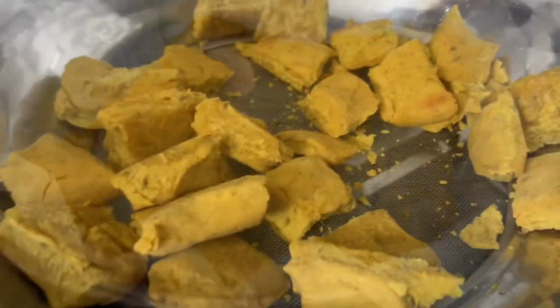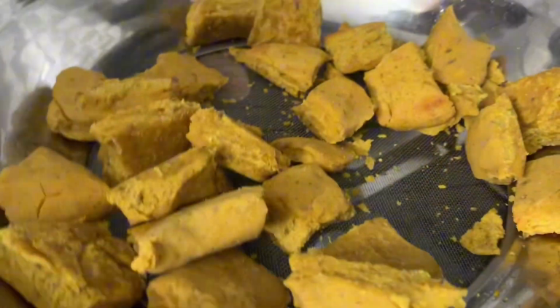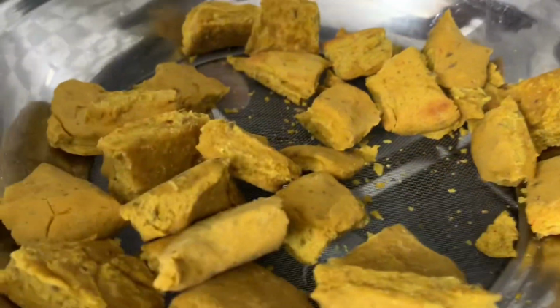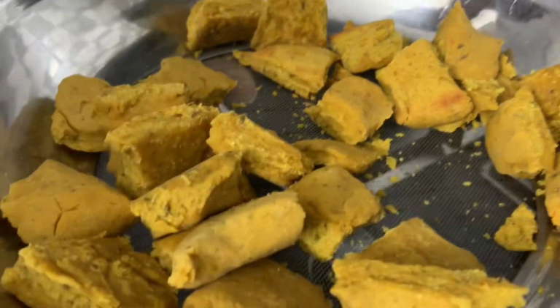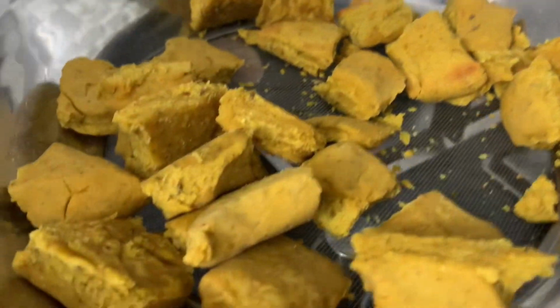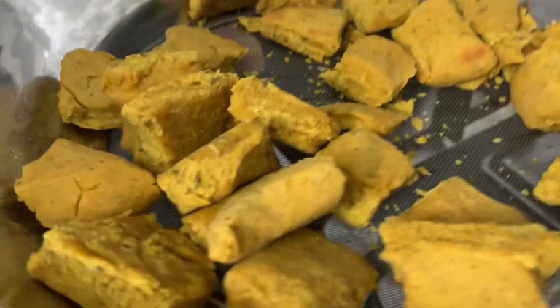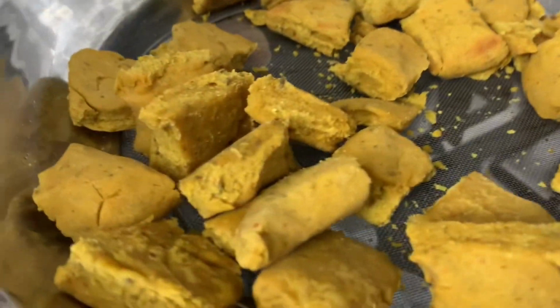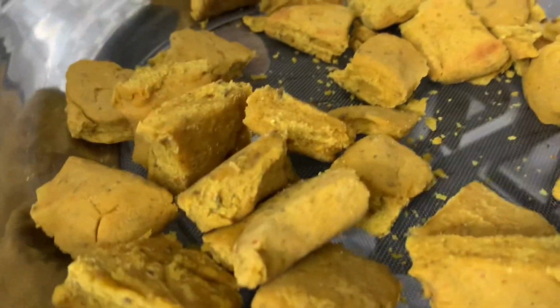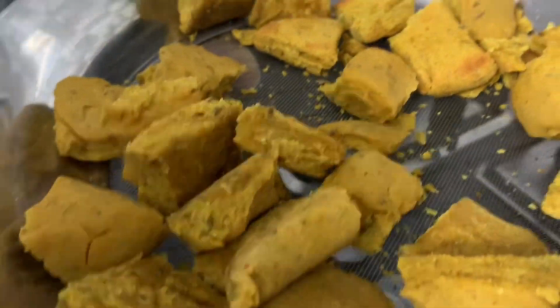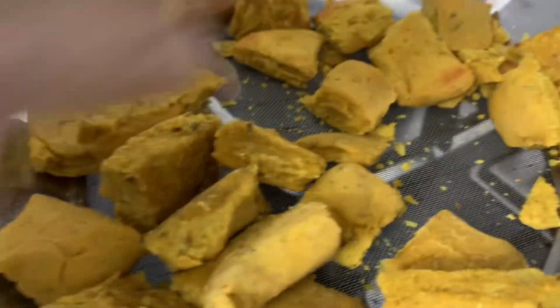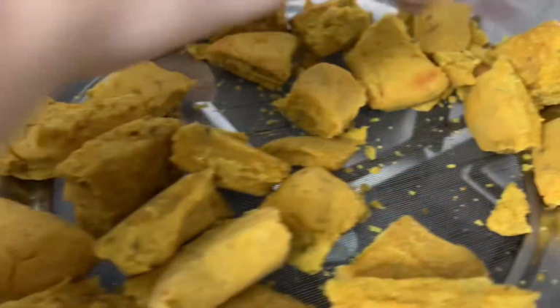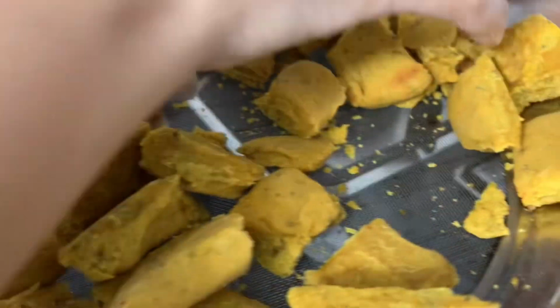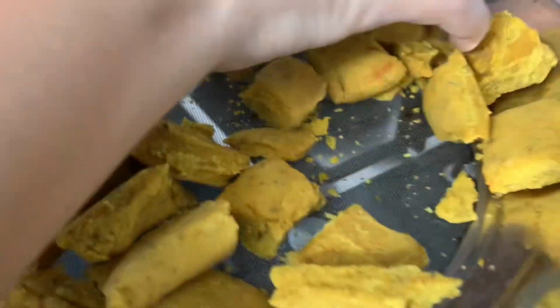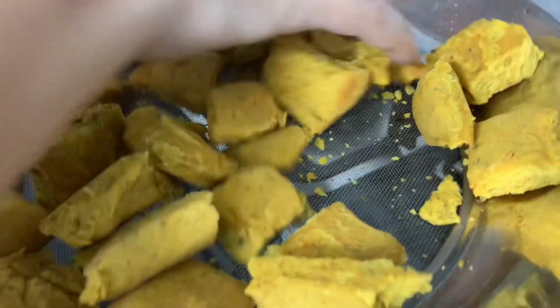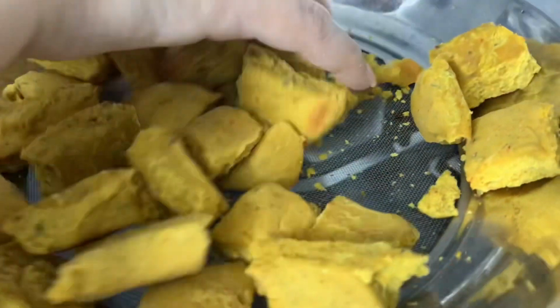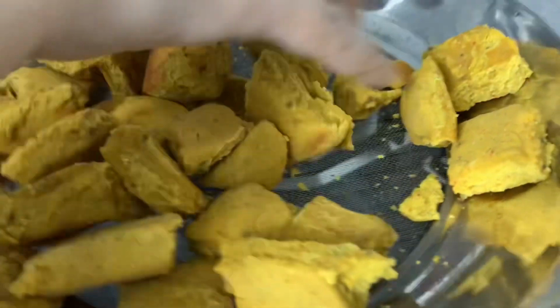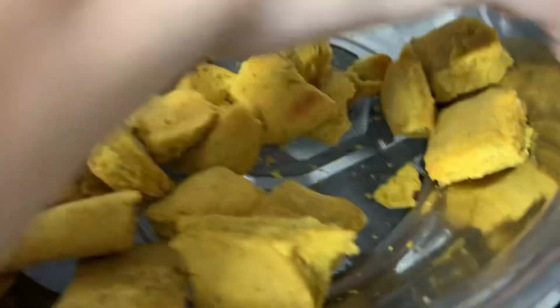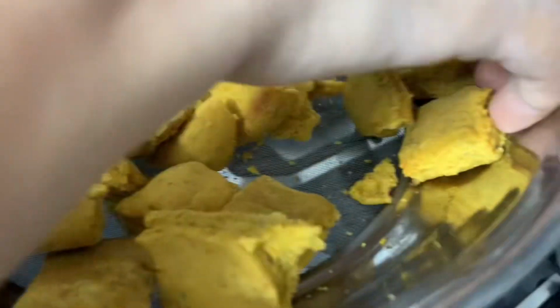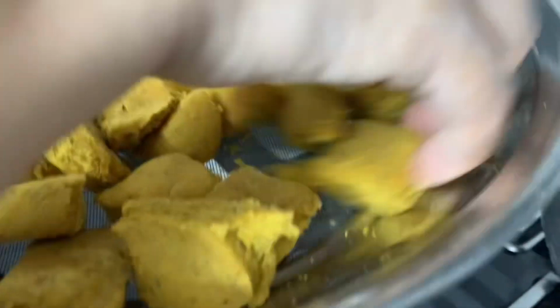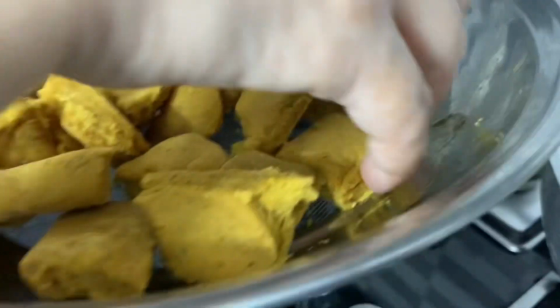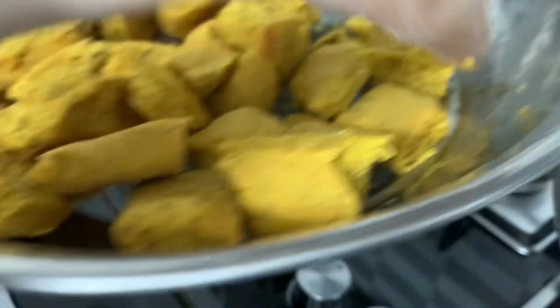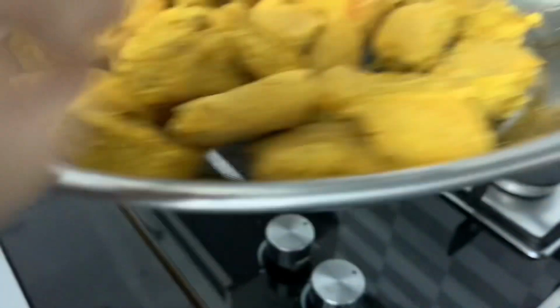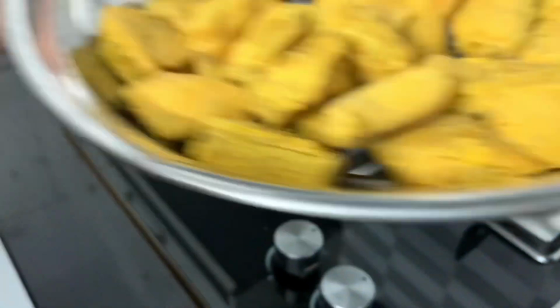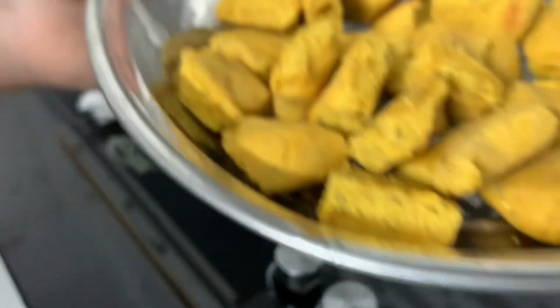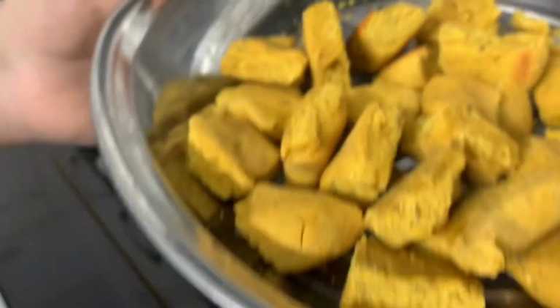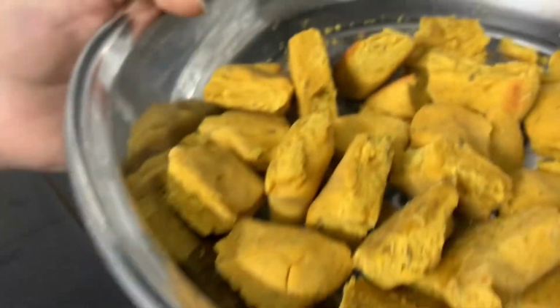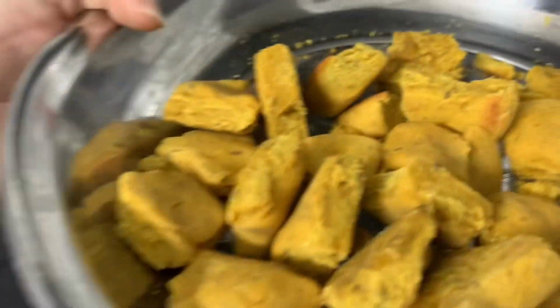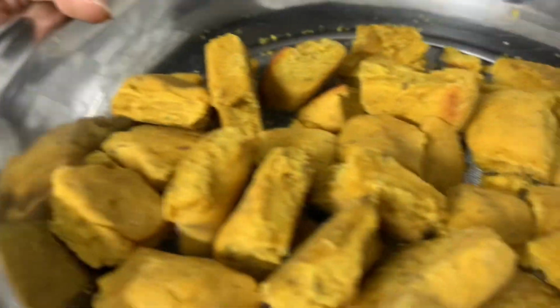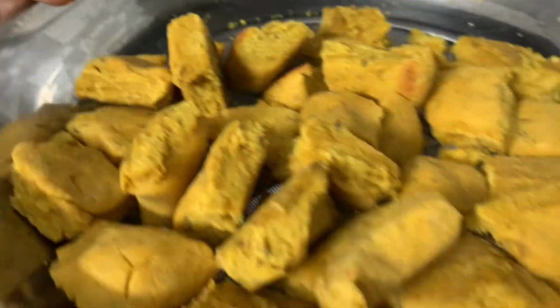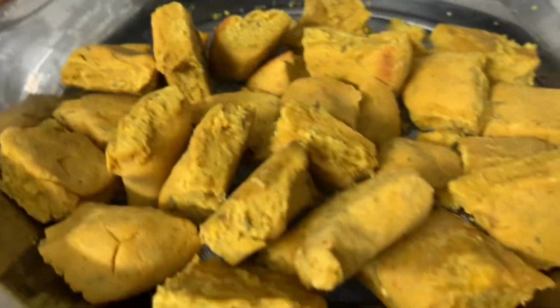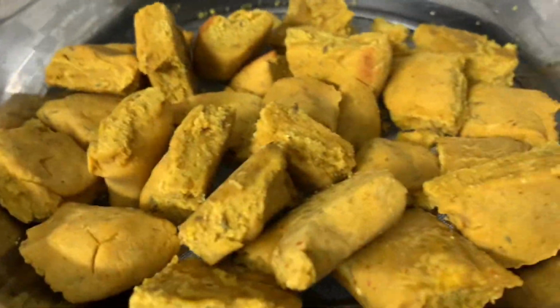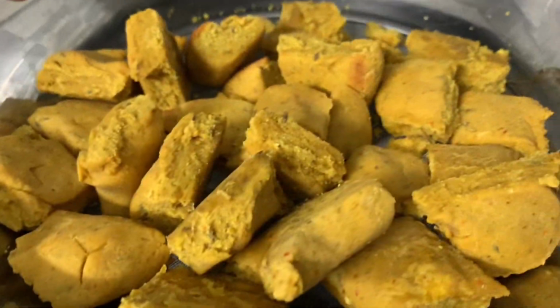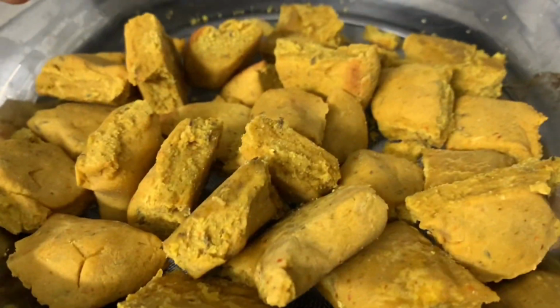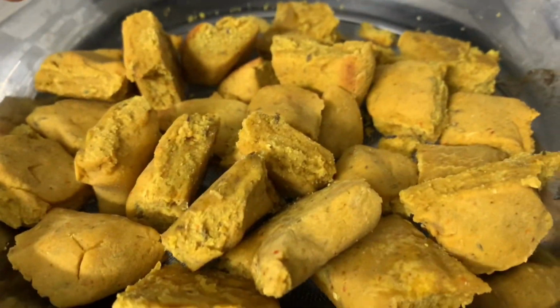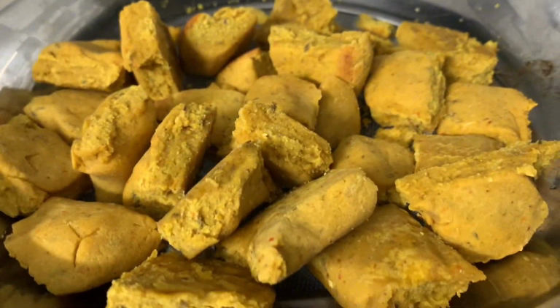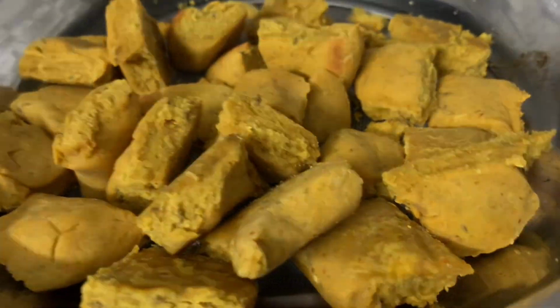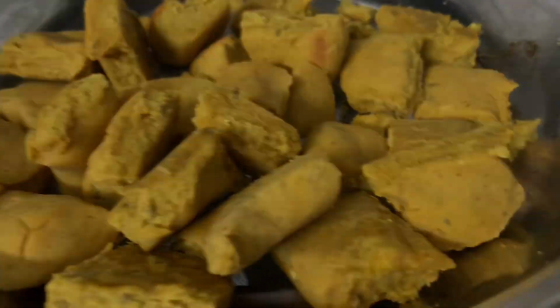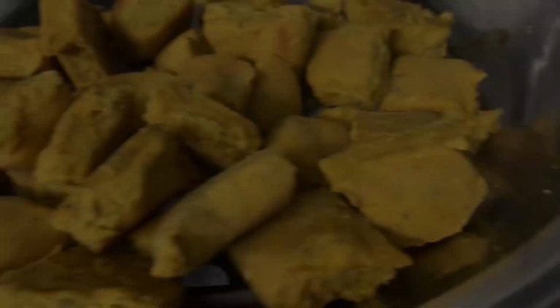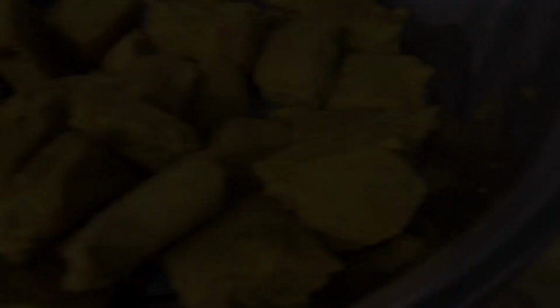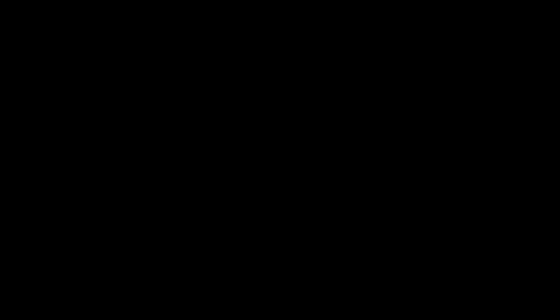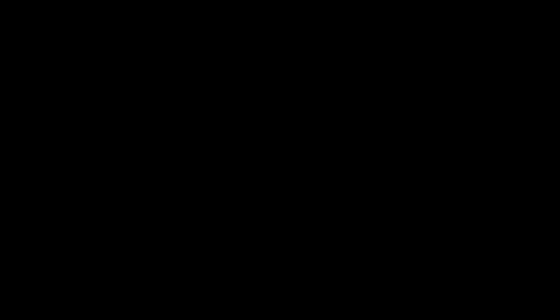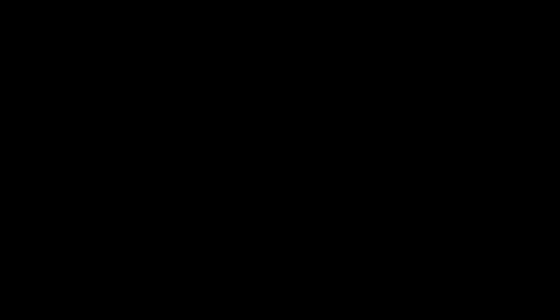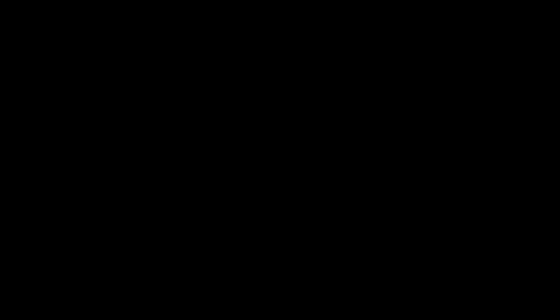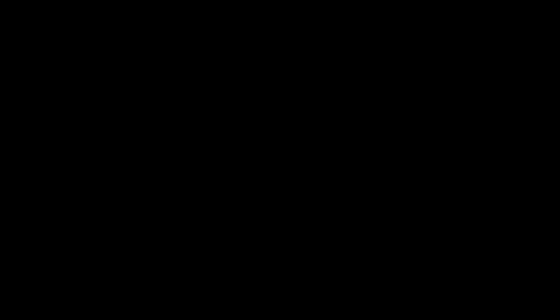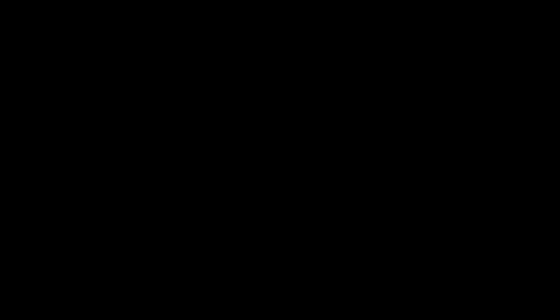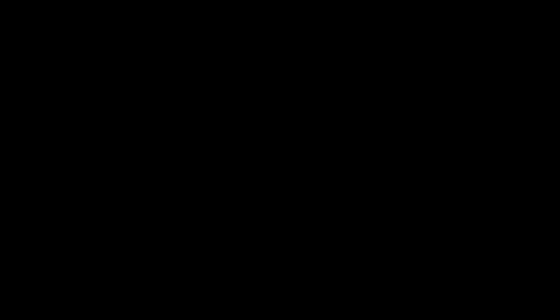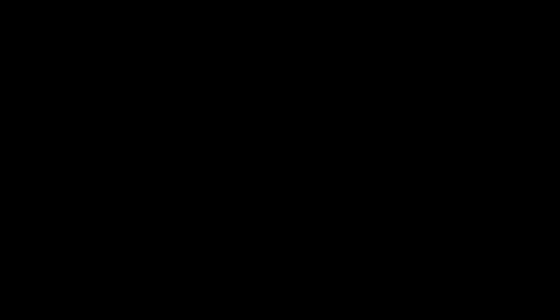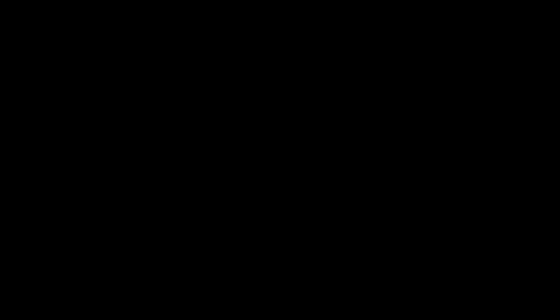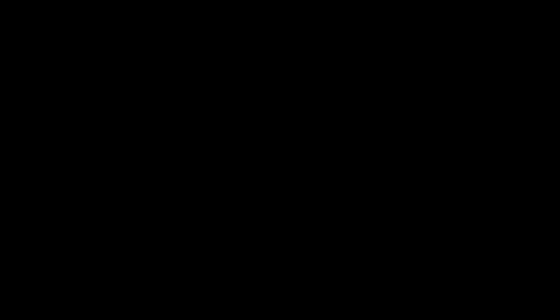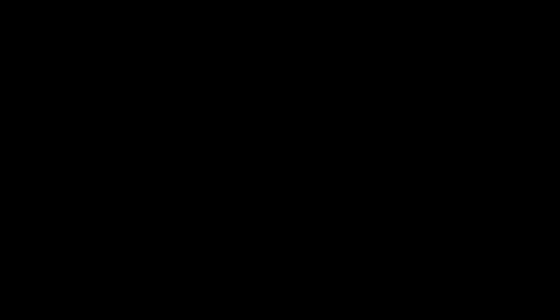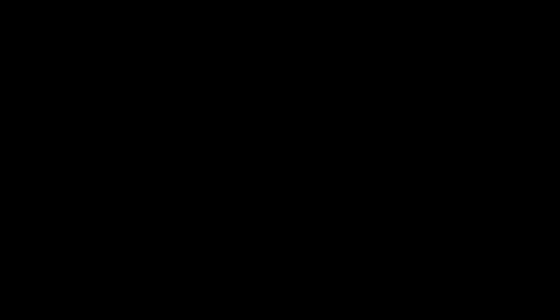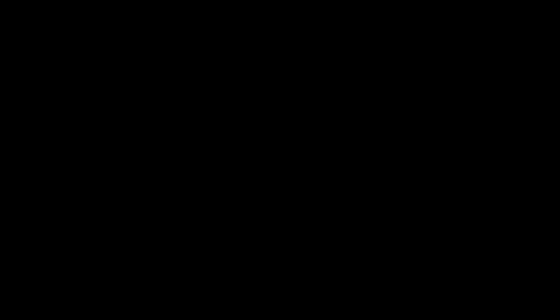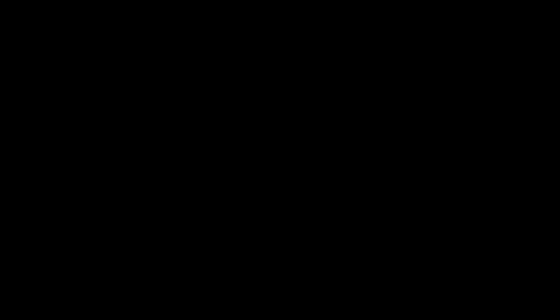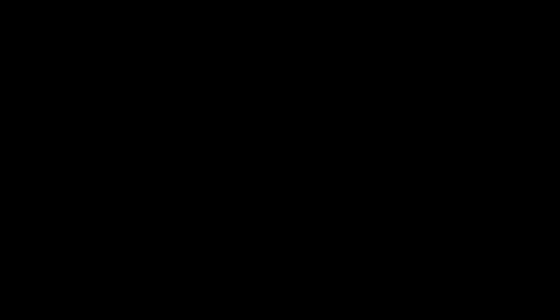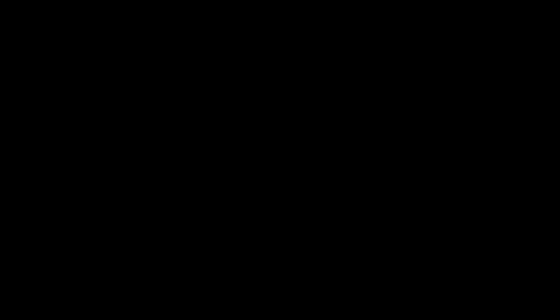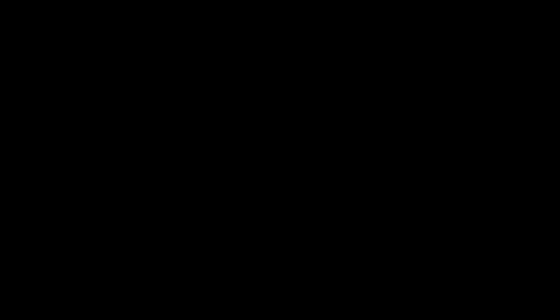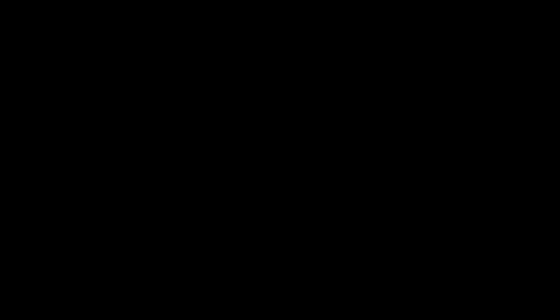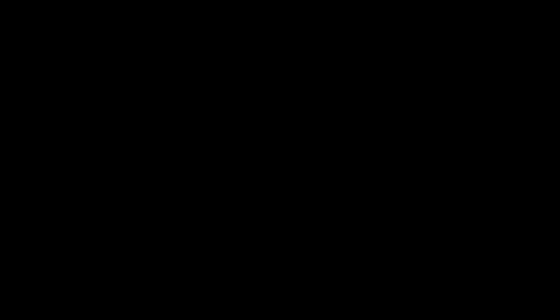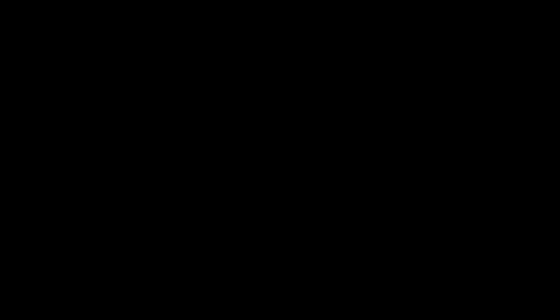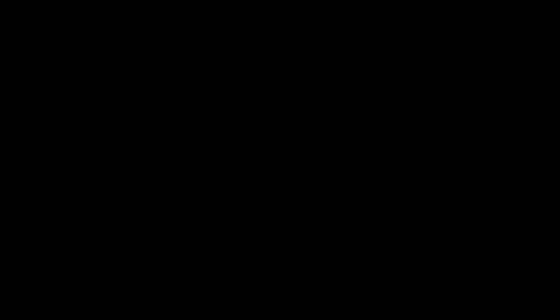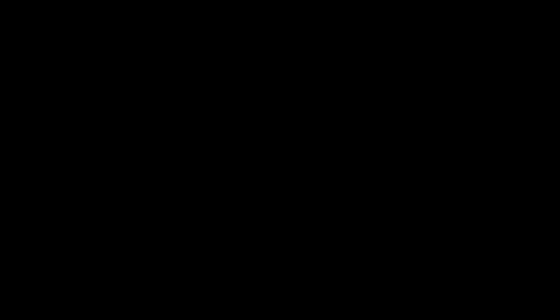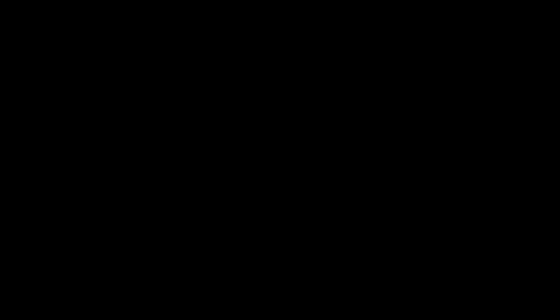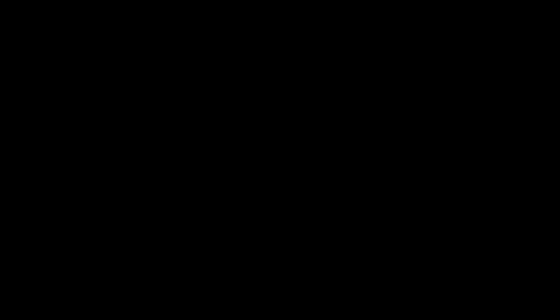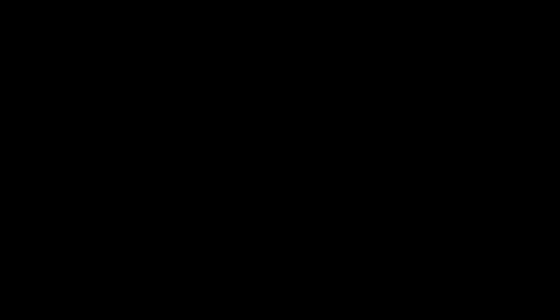Carefully remove the butter paper with the cooked Khandwiyan from the steamer. And enjoy. This was it for today's episode. We'll see you in the next one. Allah Hafiz.